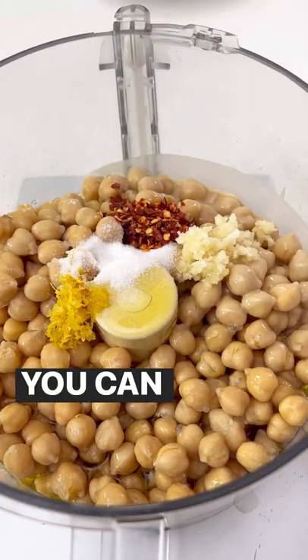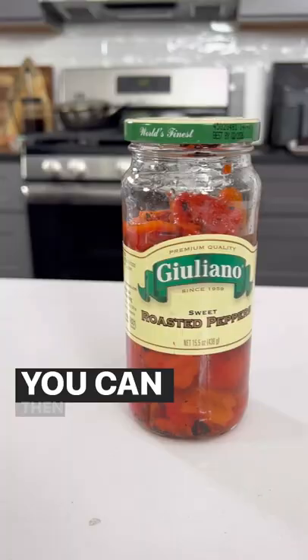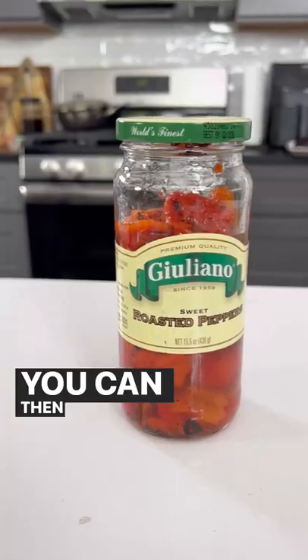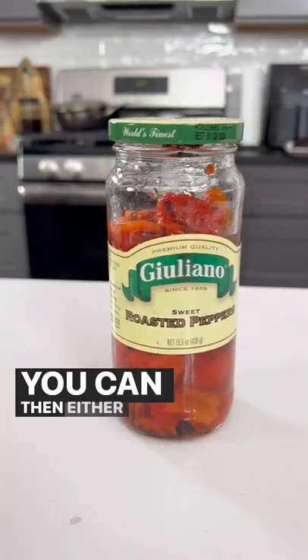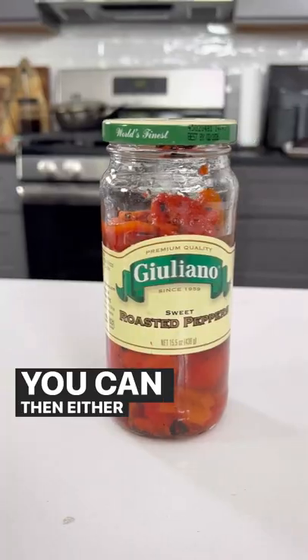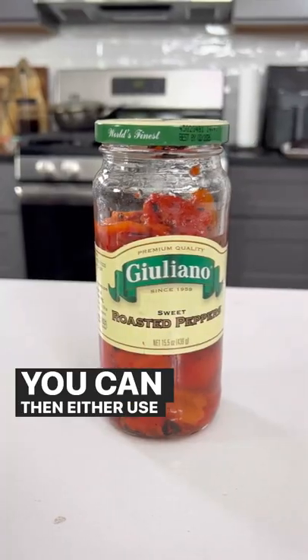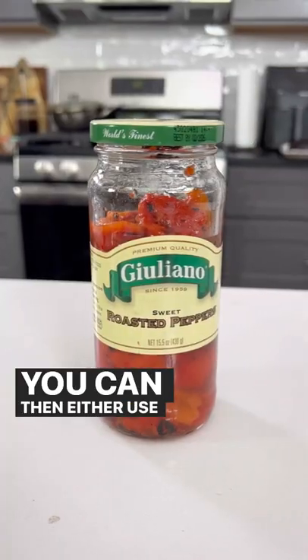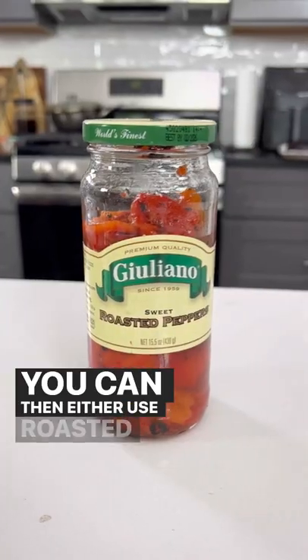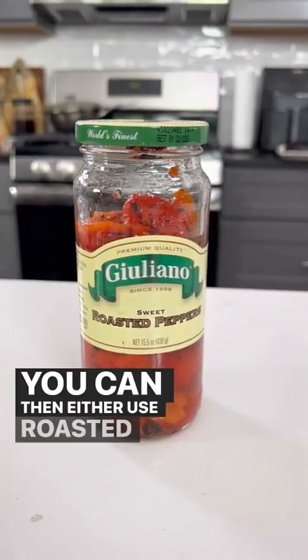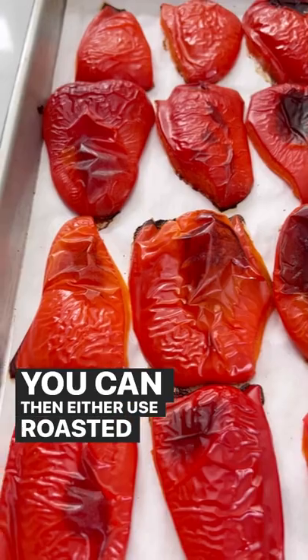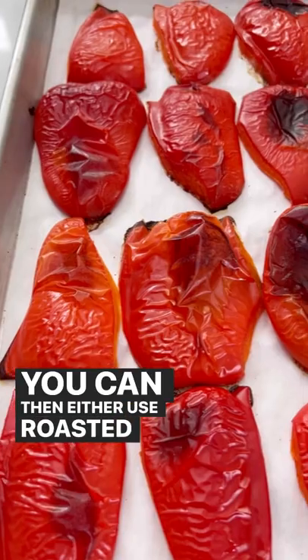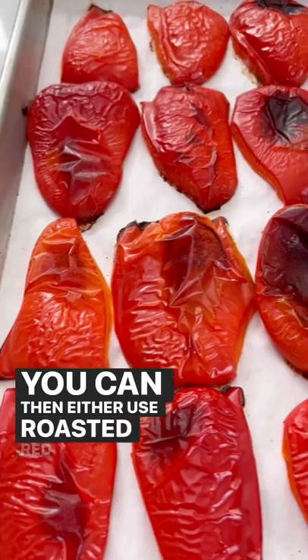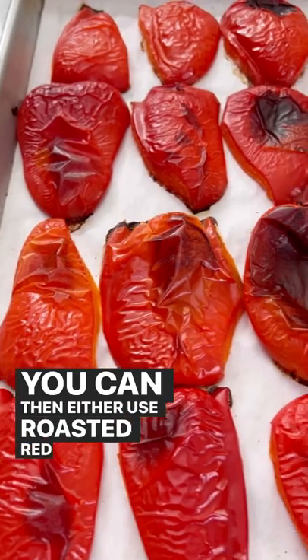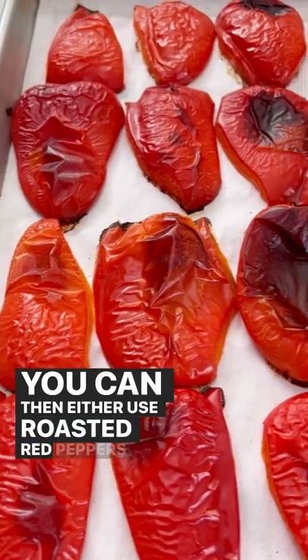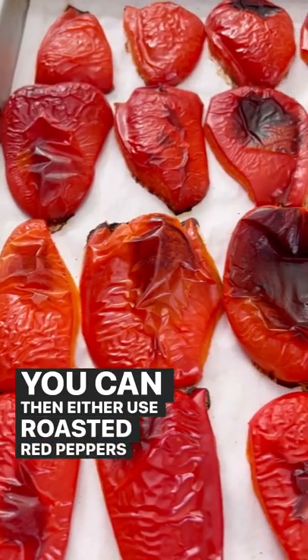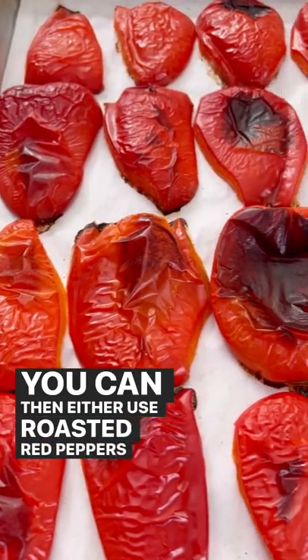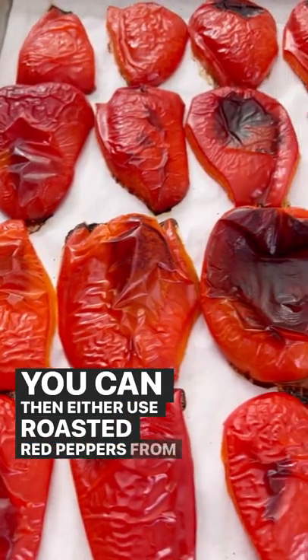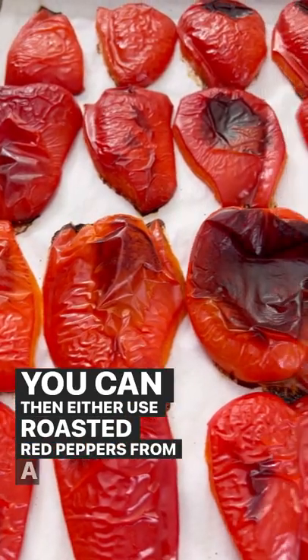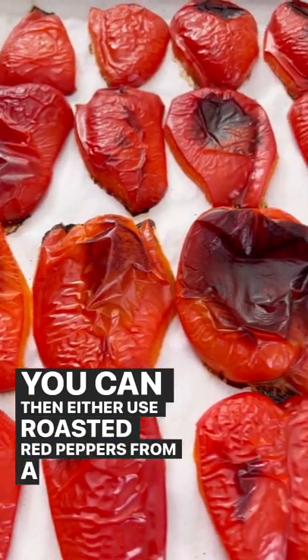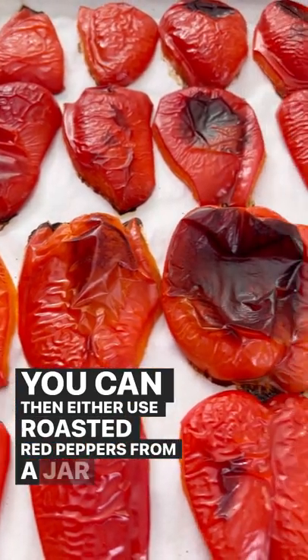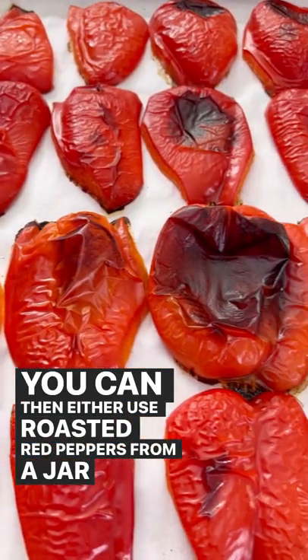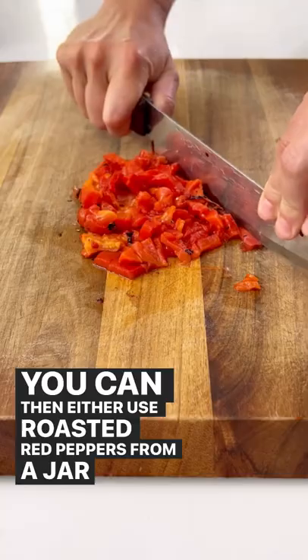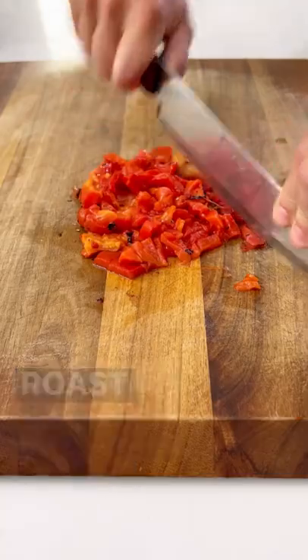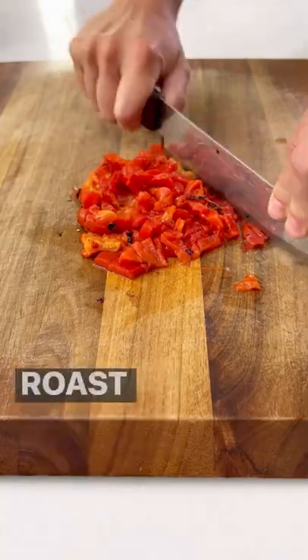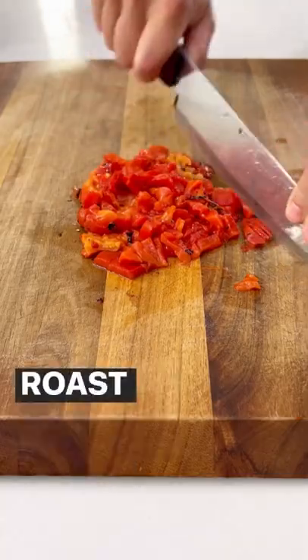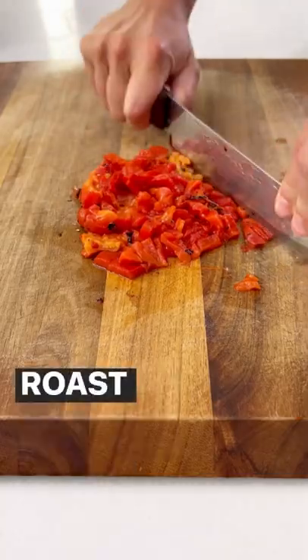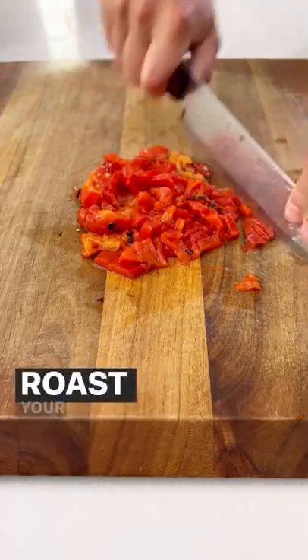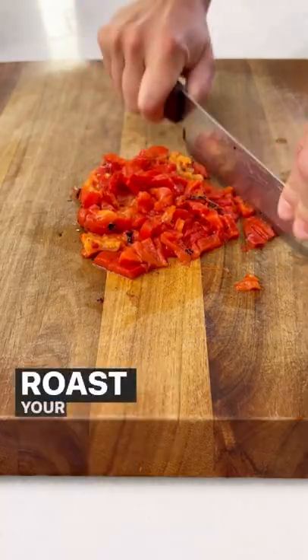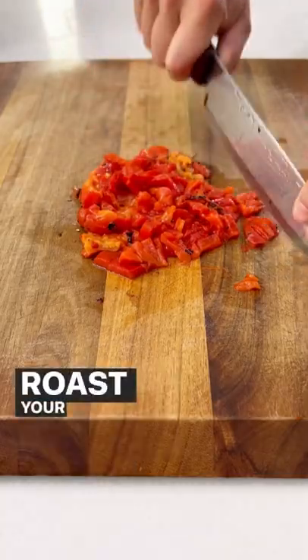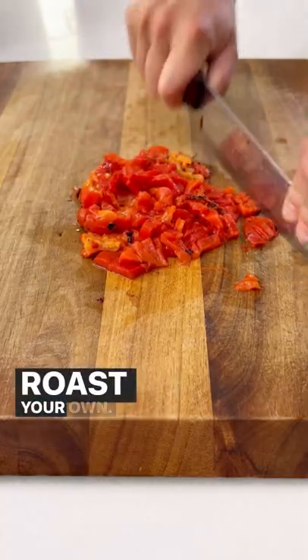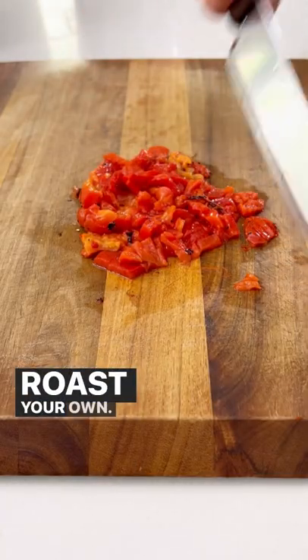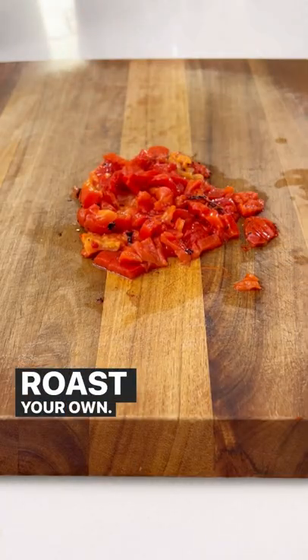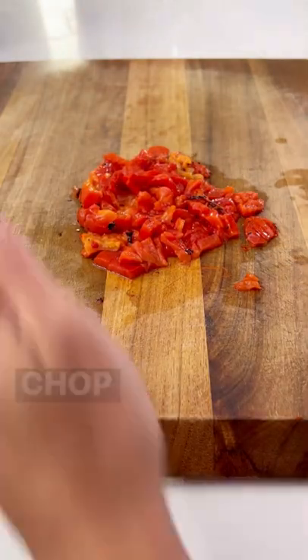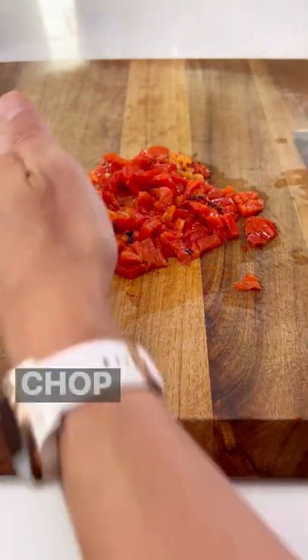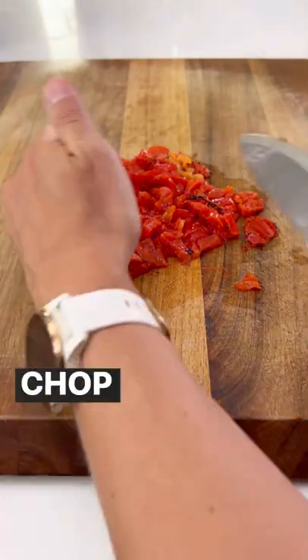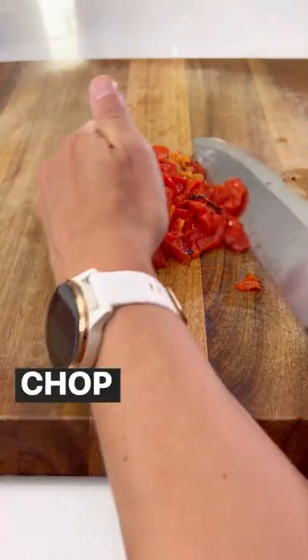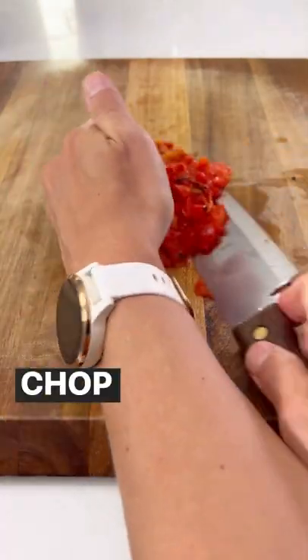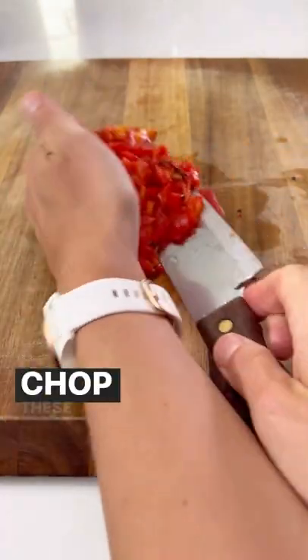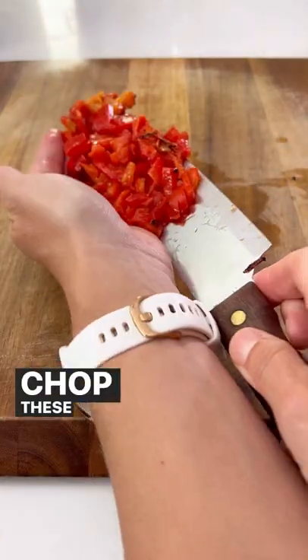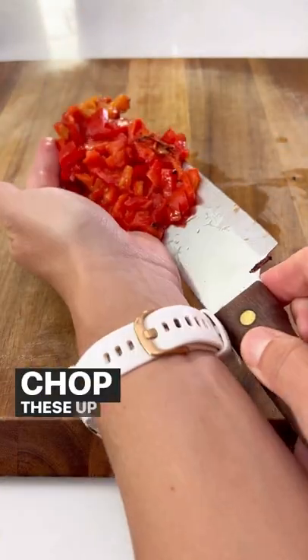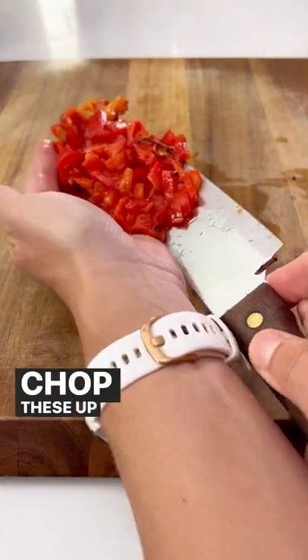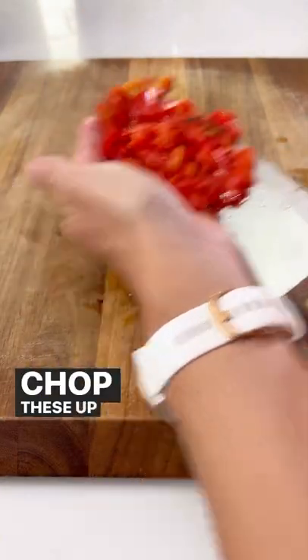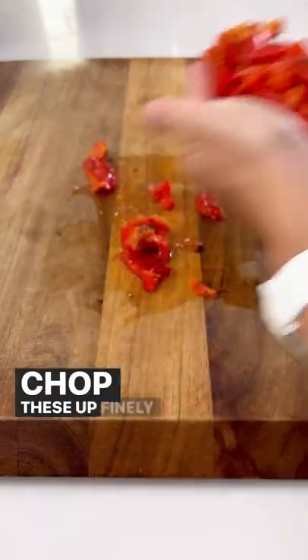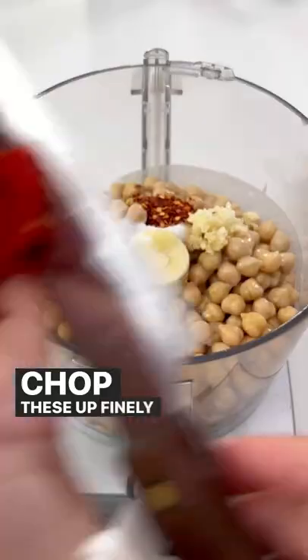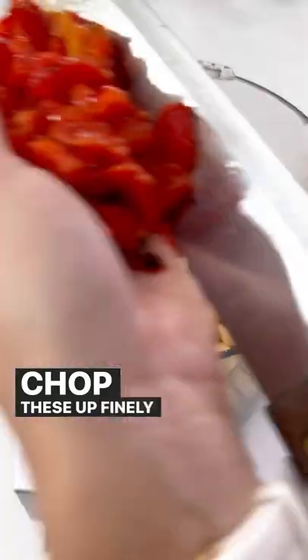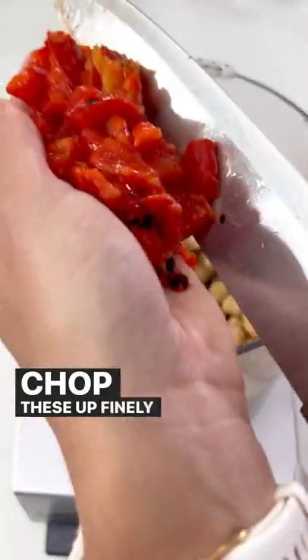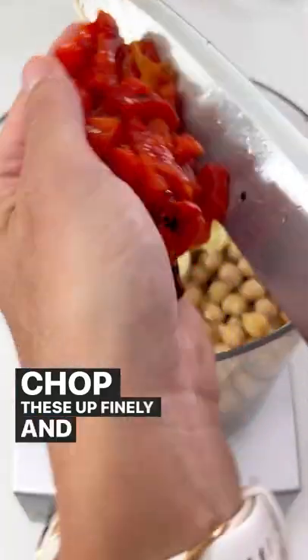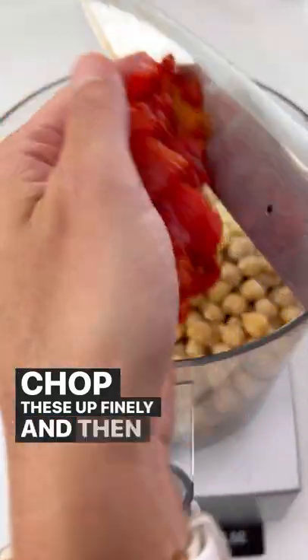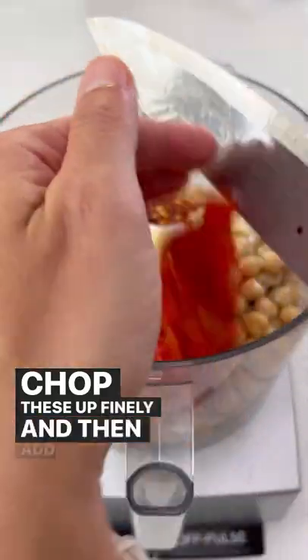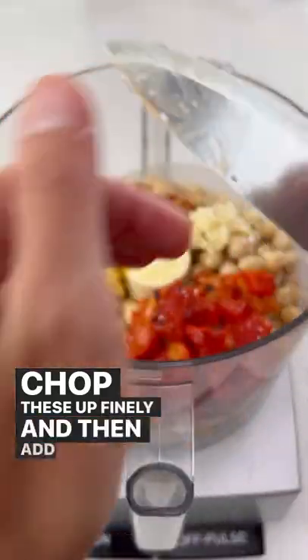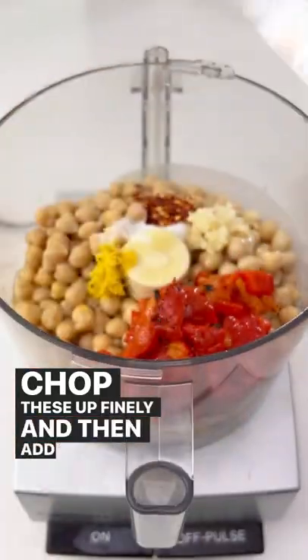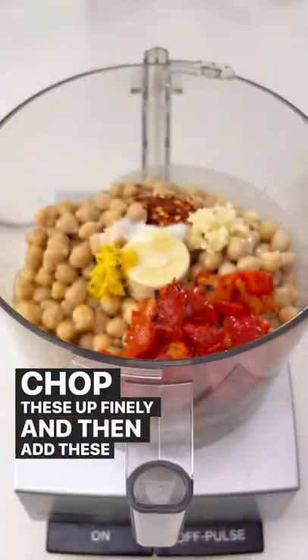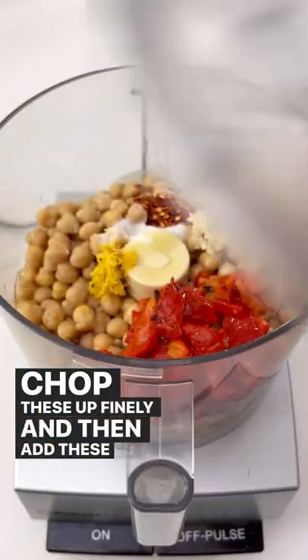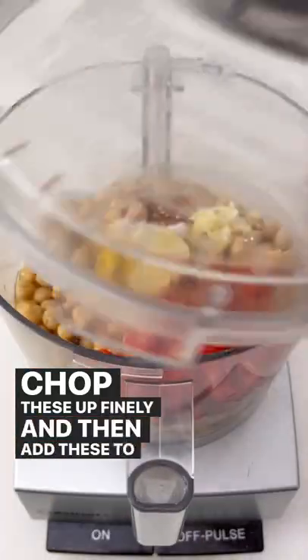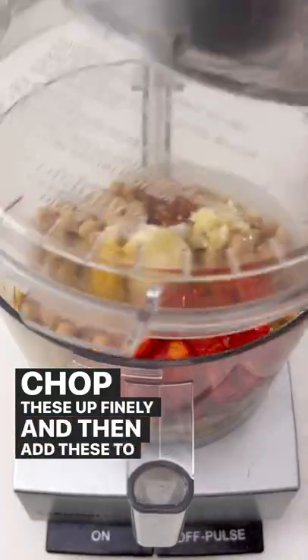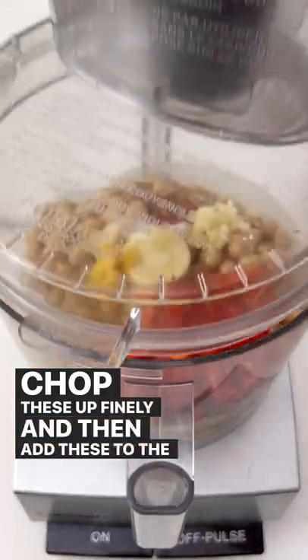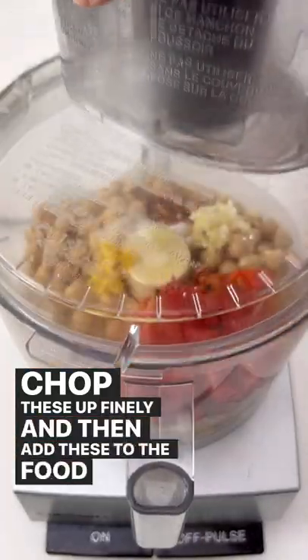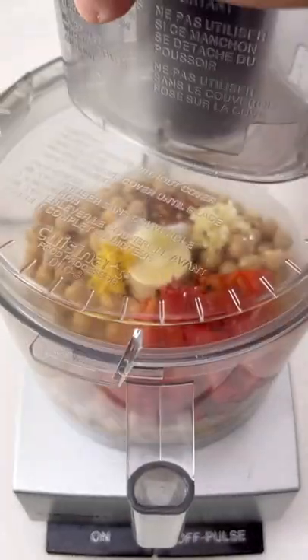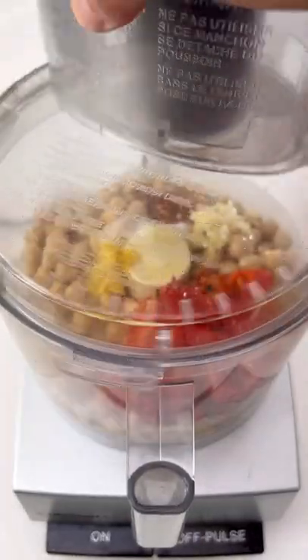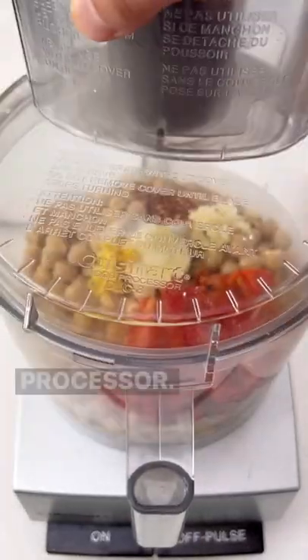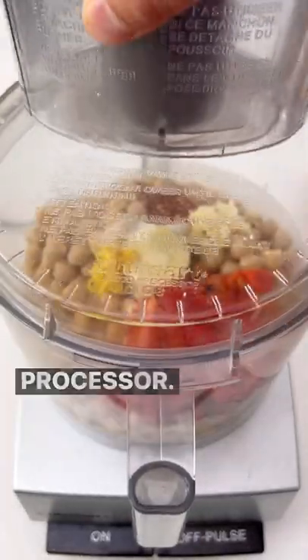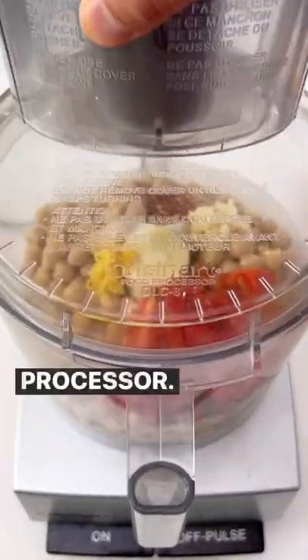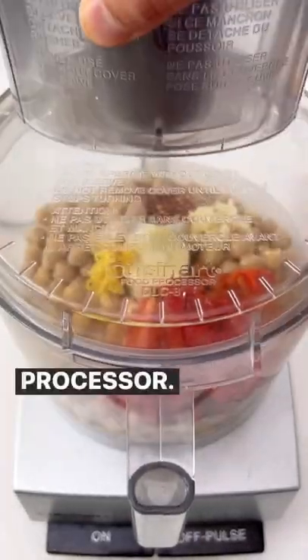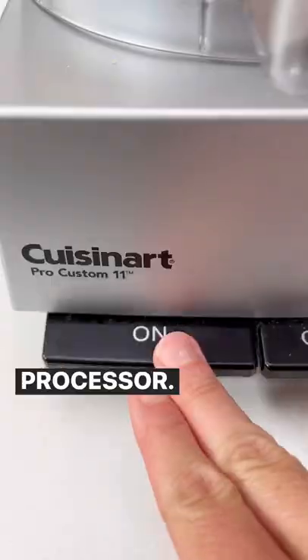You can then either use roasted red peppers from a jar or roast your own. Chop these up finely and then add these to the food processor.